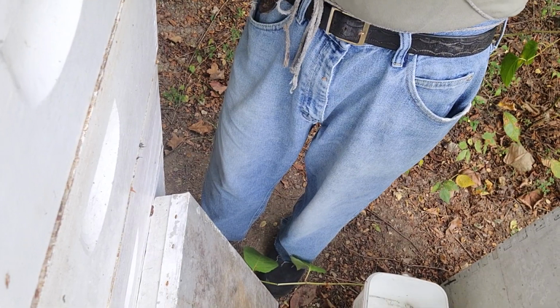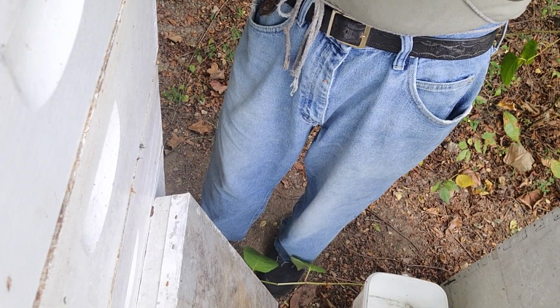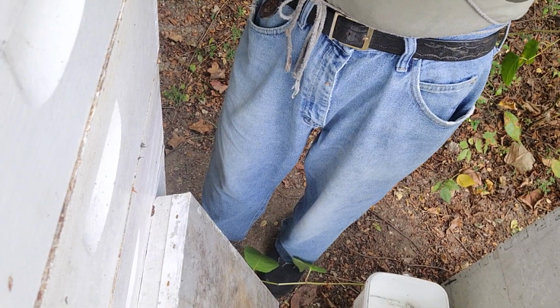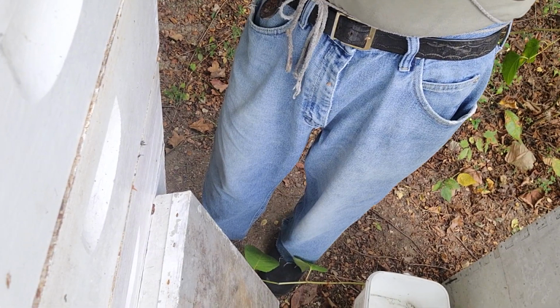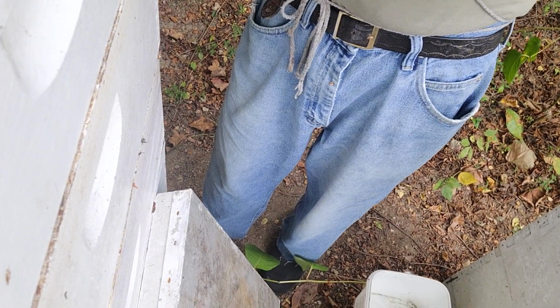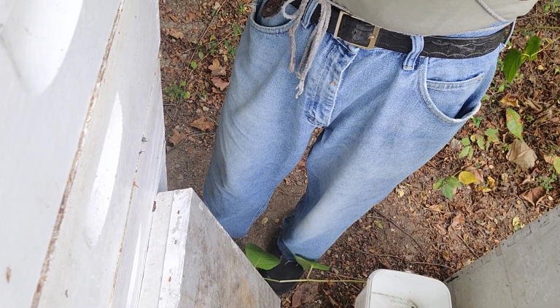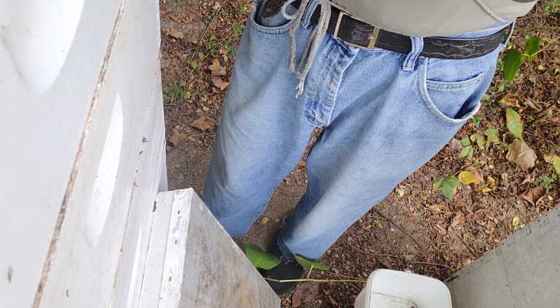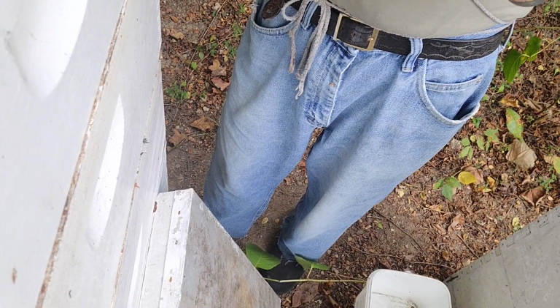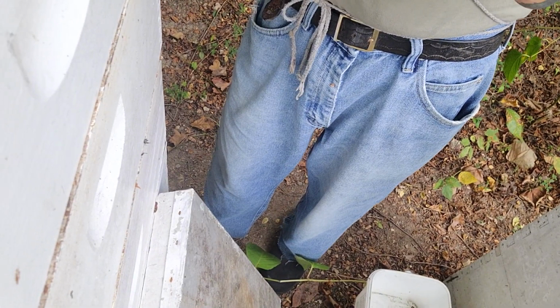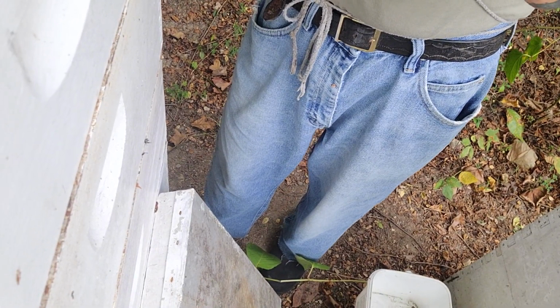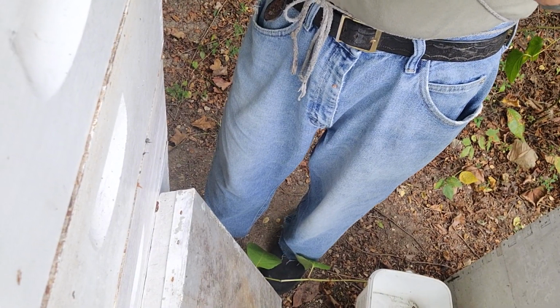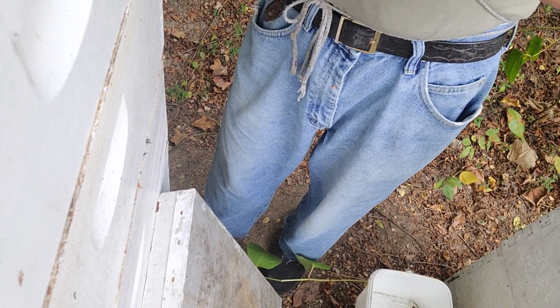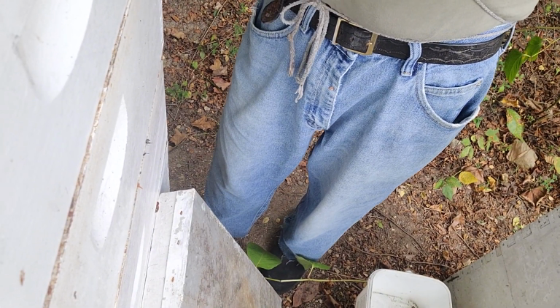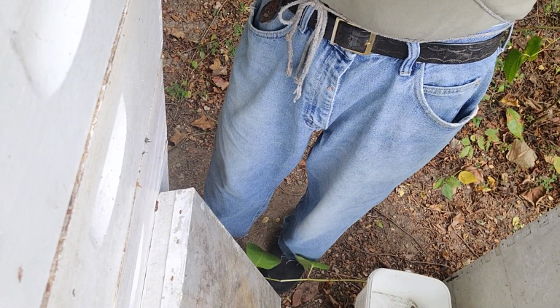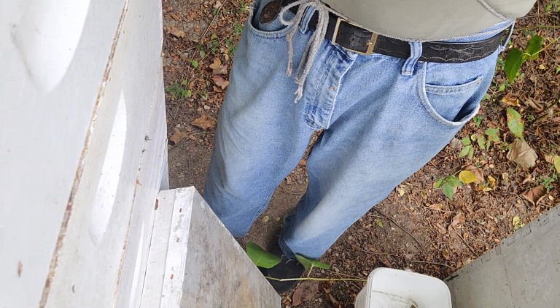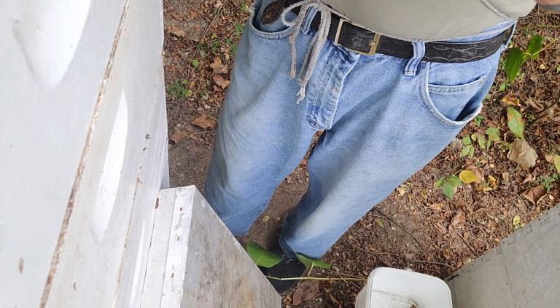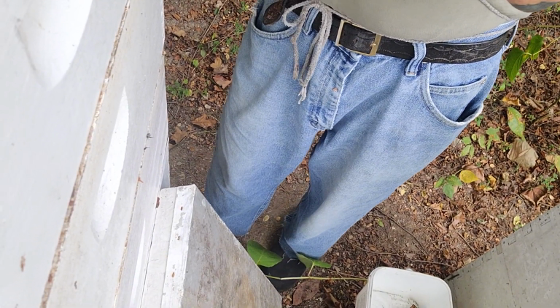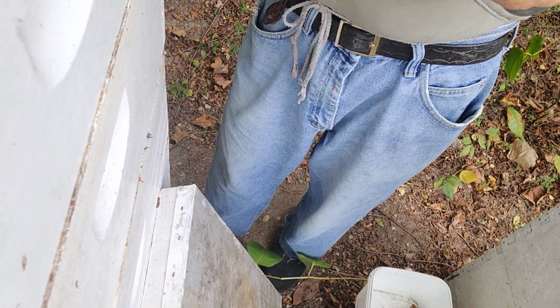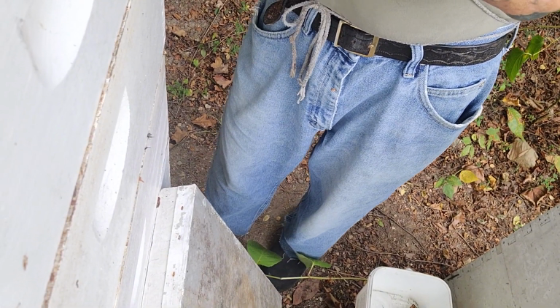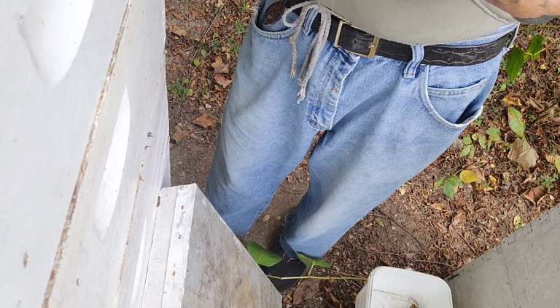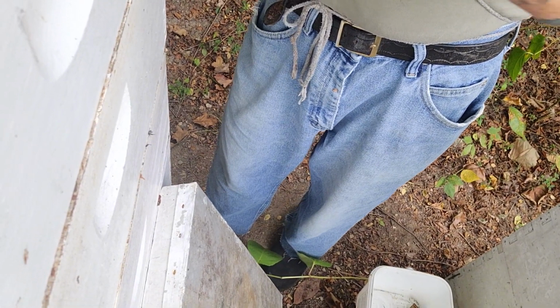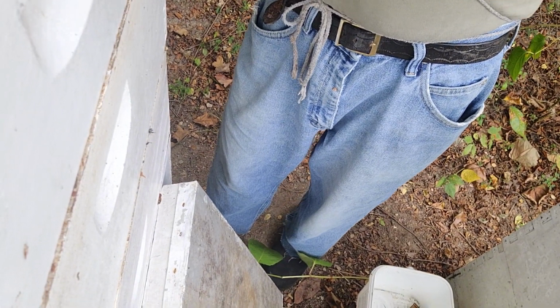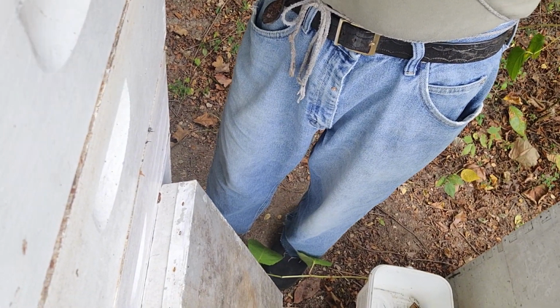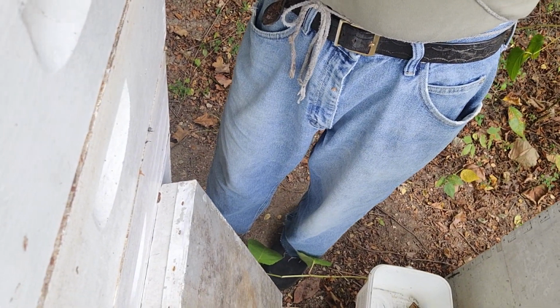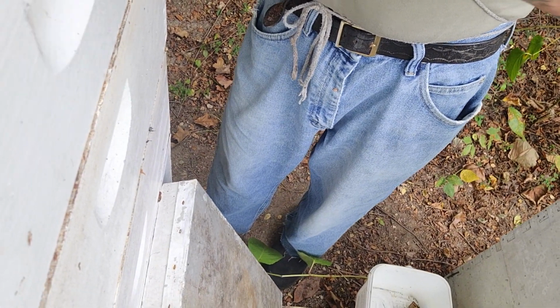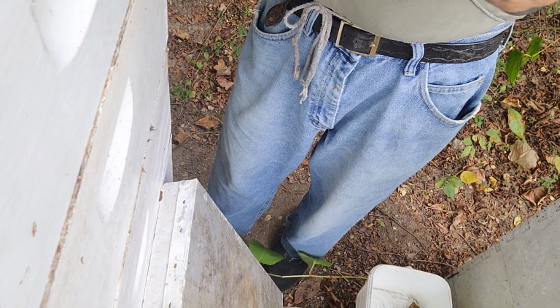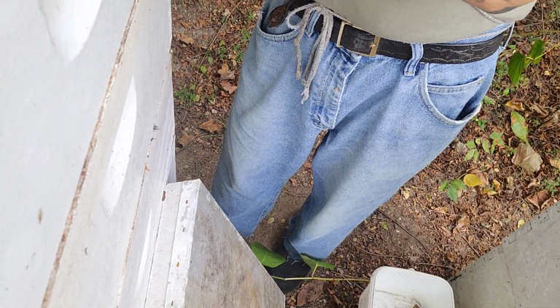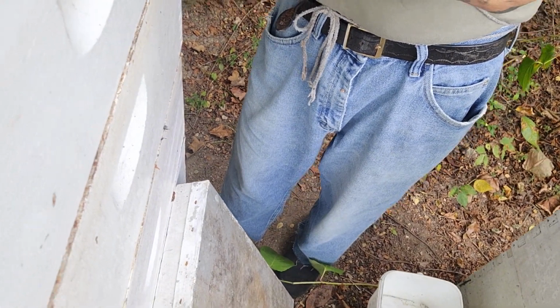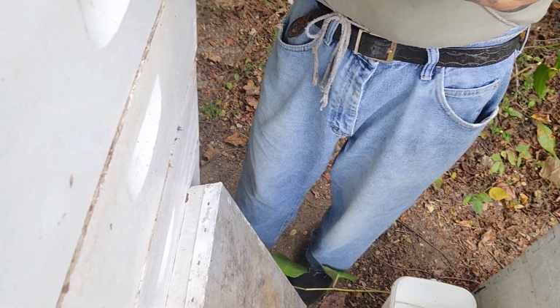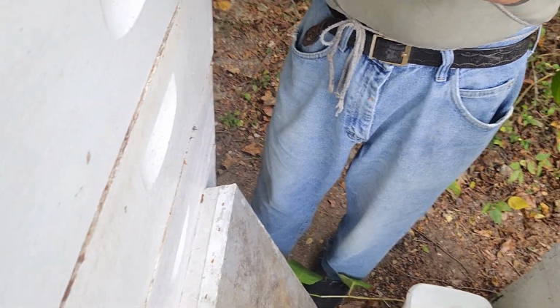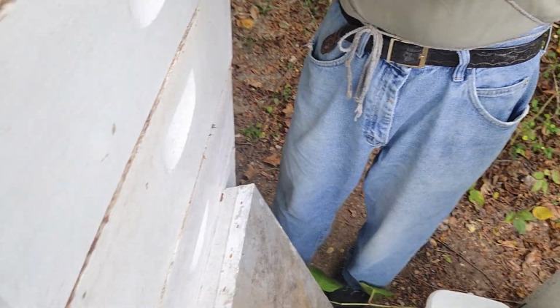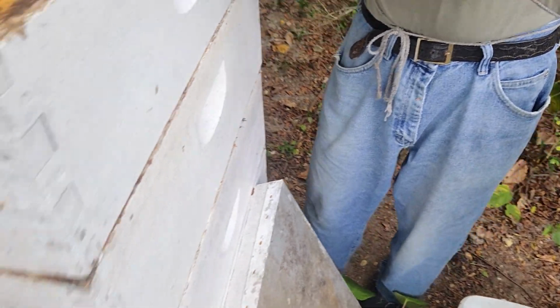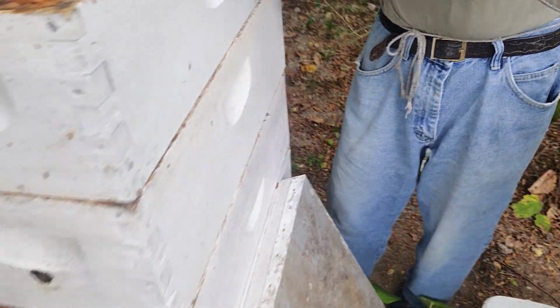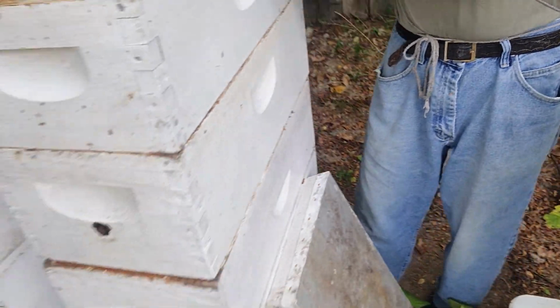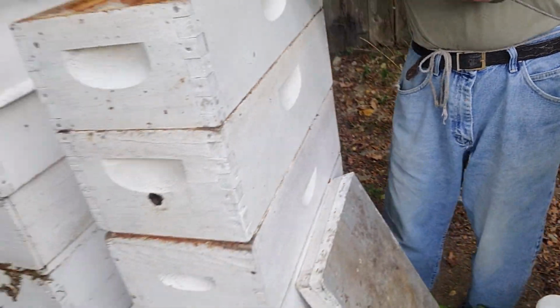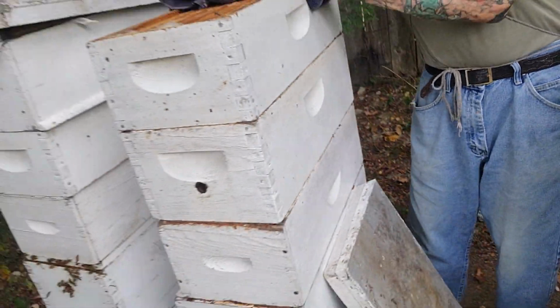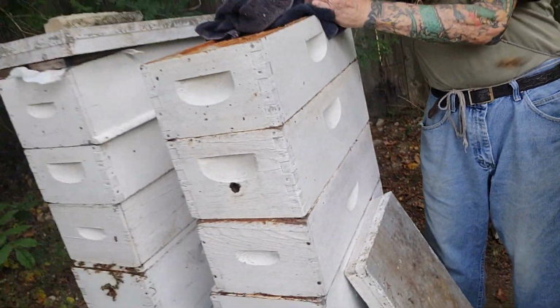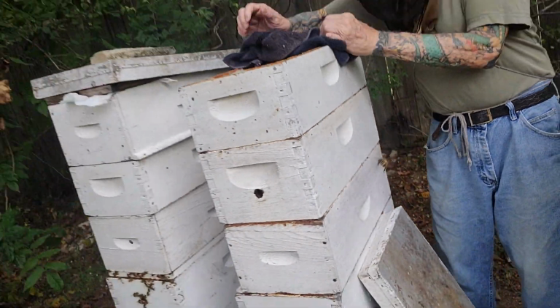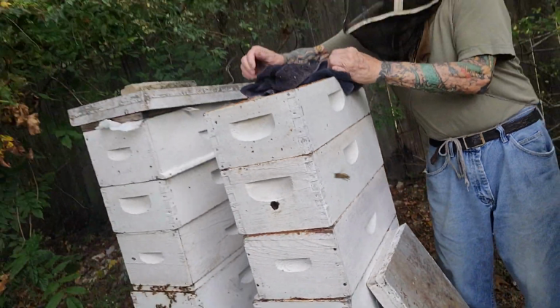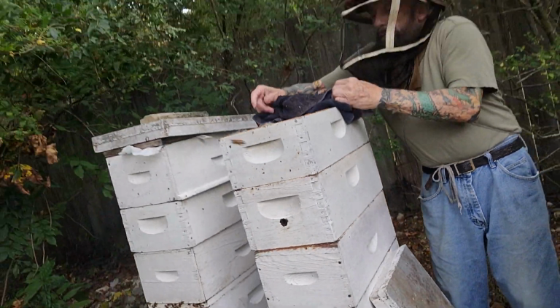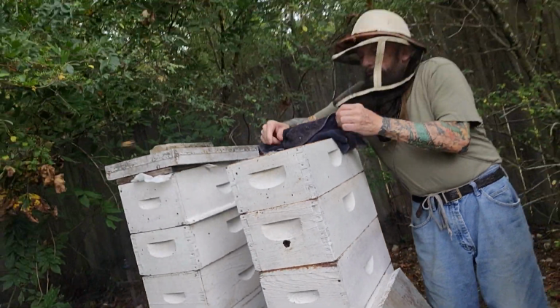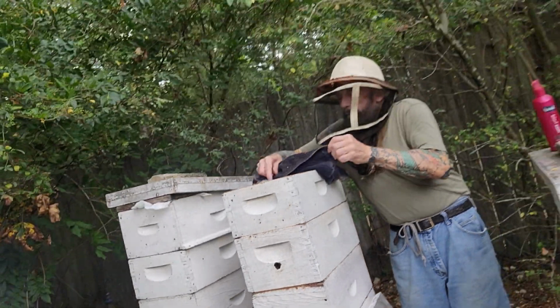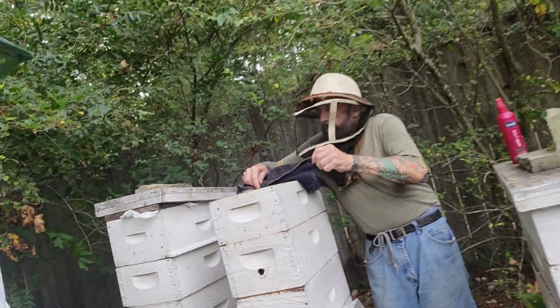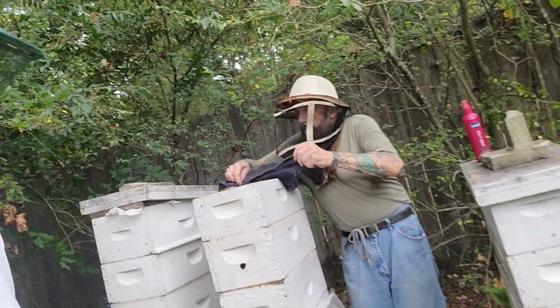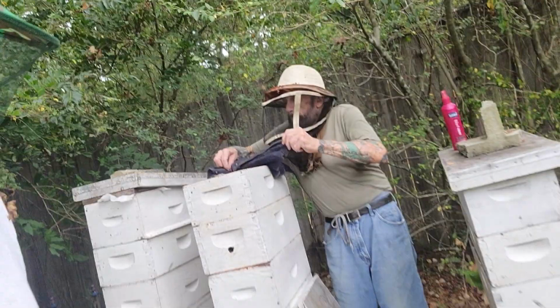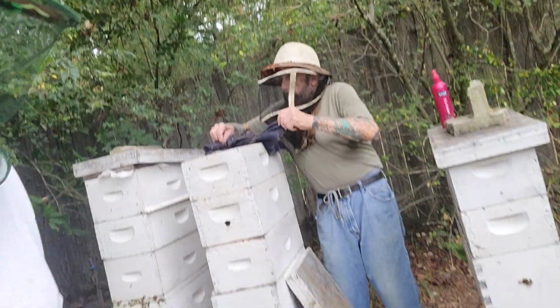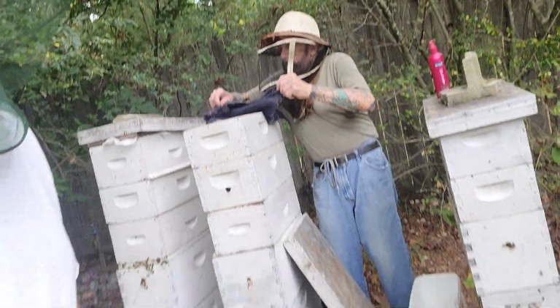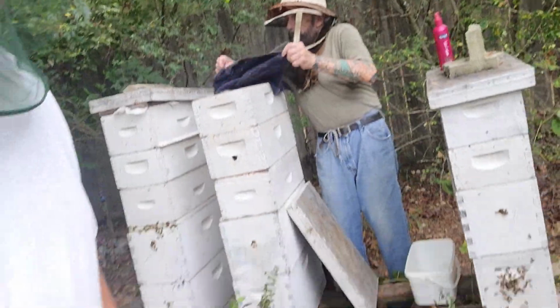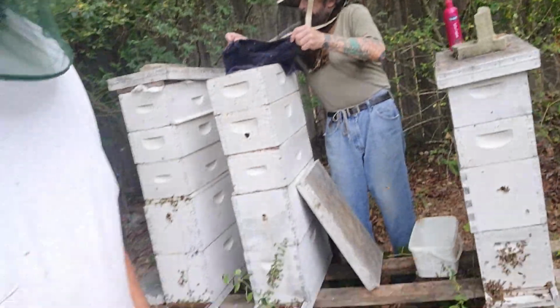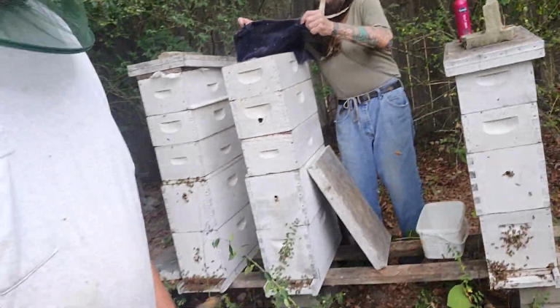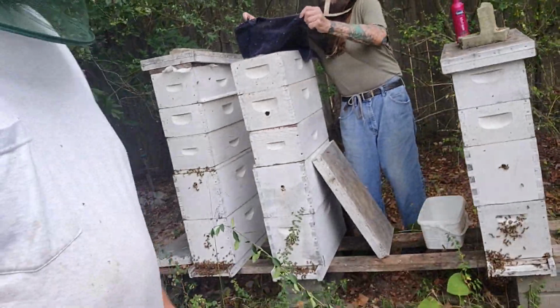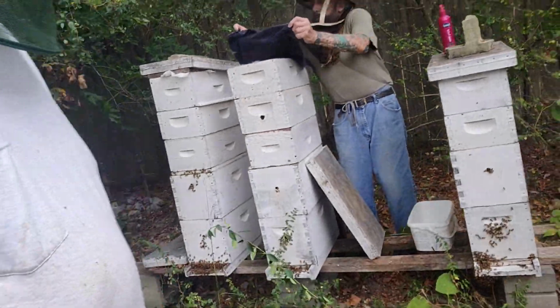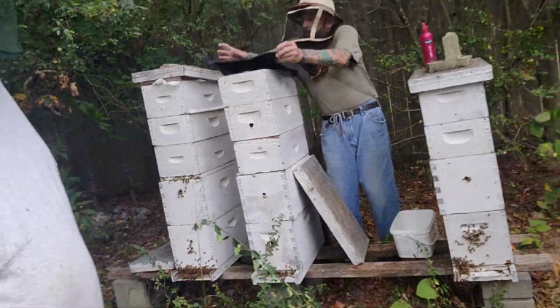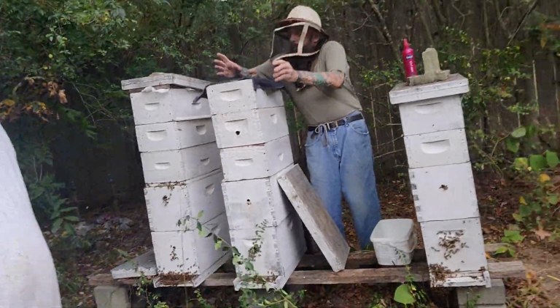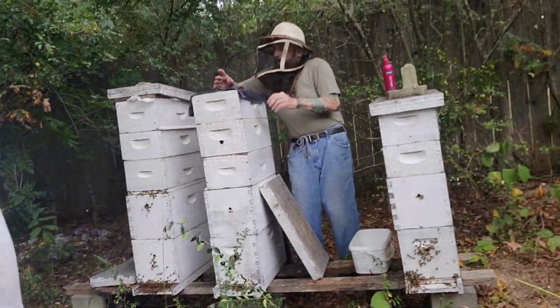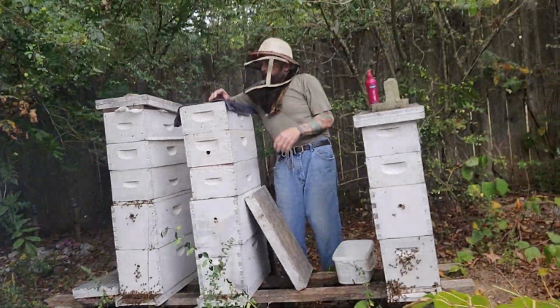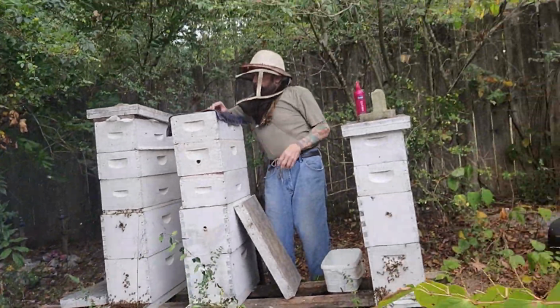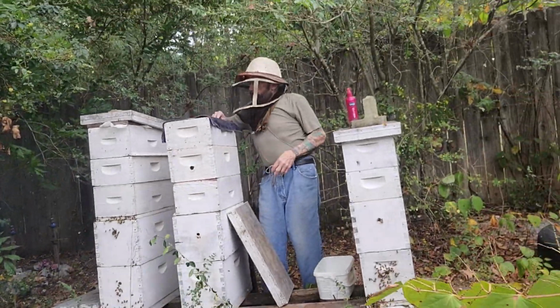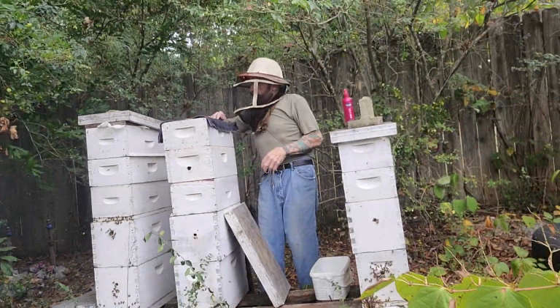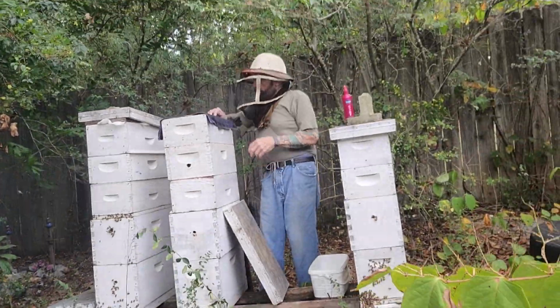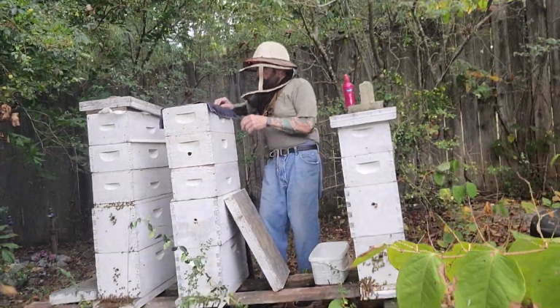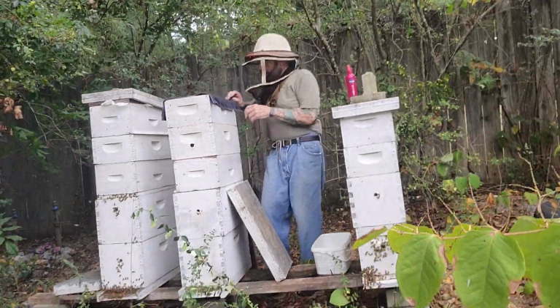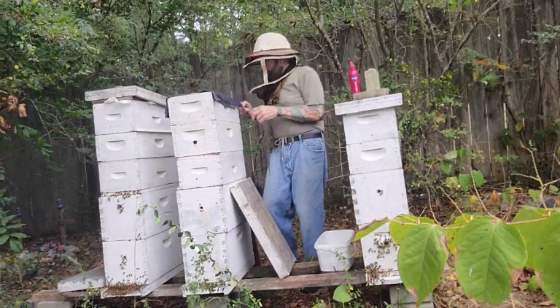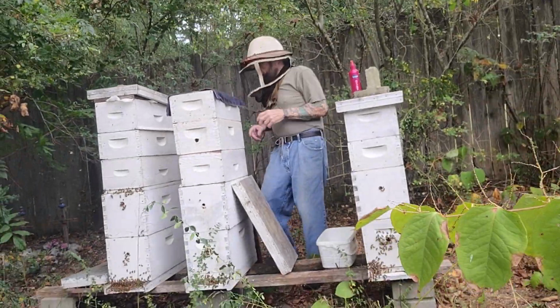You know how they're just roaring all of a sudden? They take off and they run down into the other super. So I'll leave it on there a while.